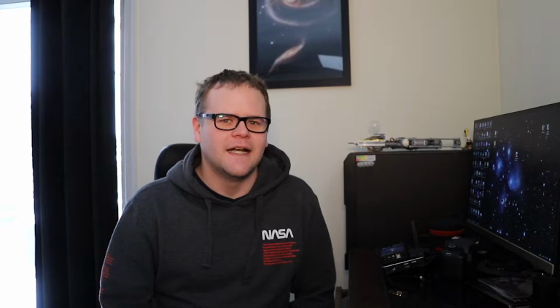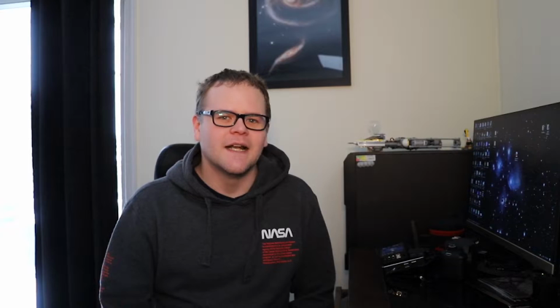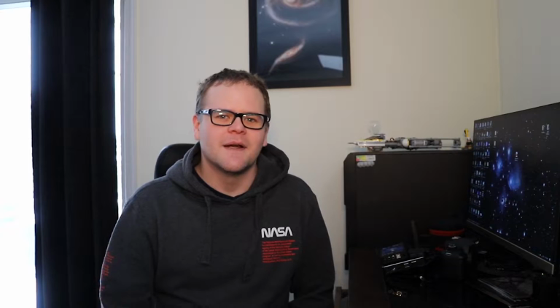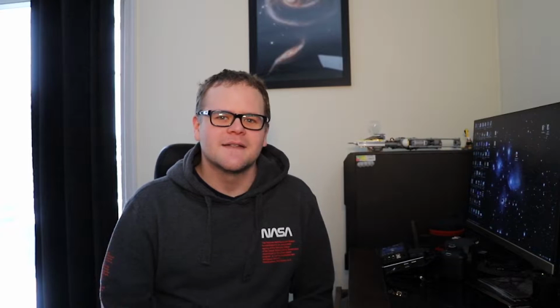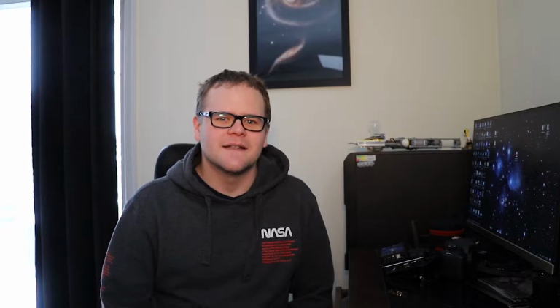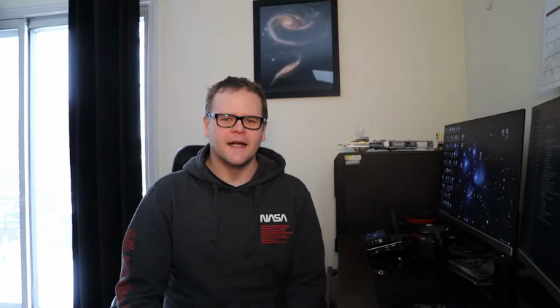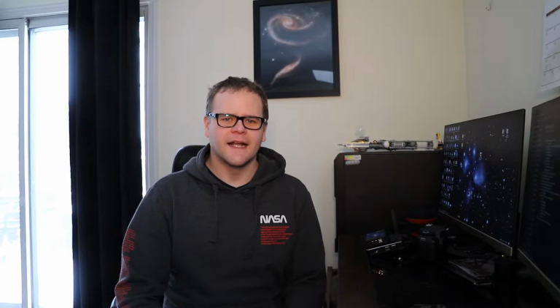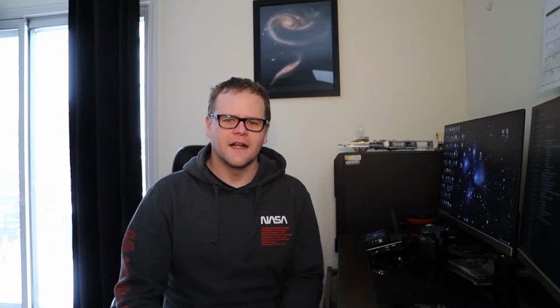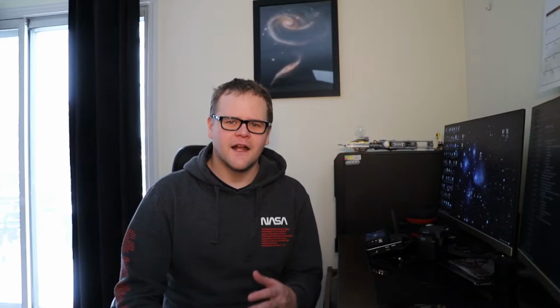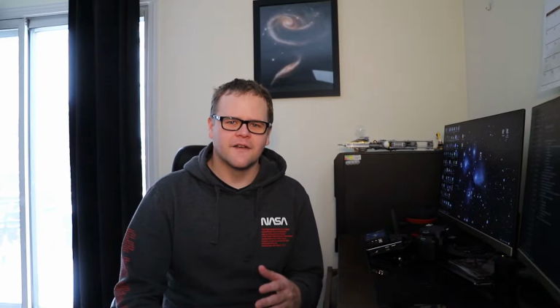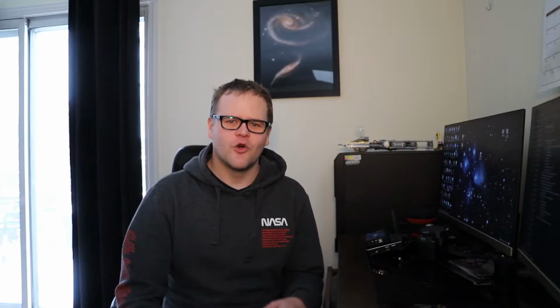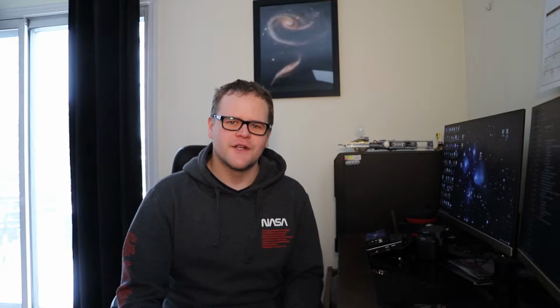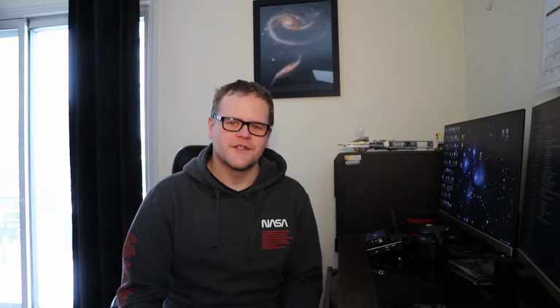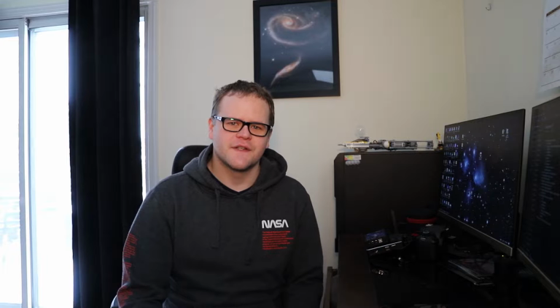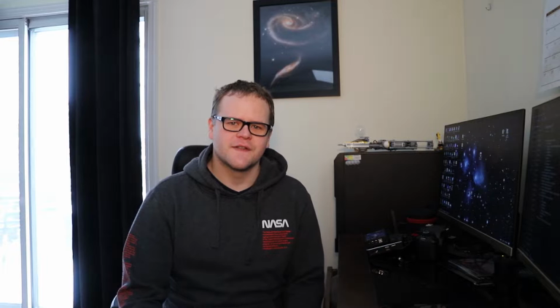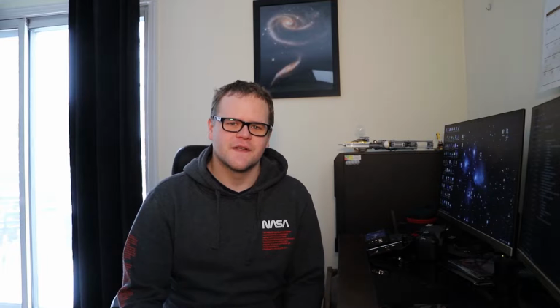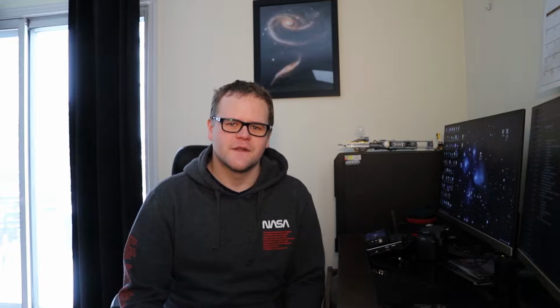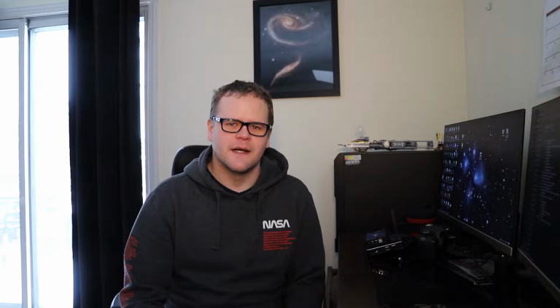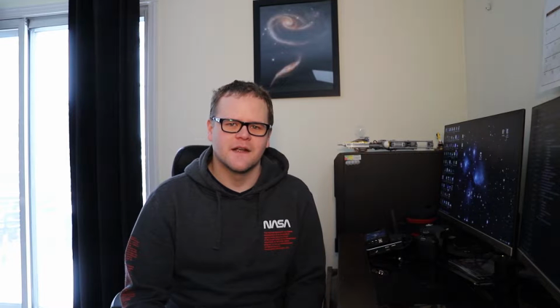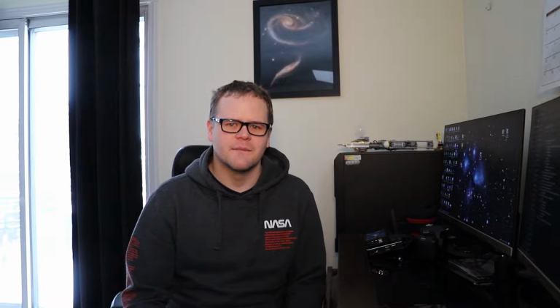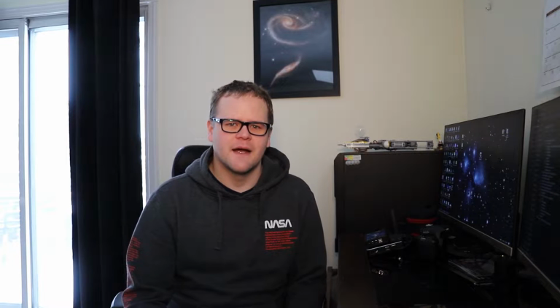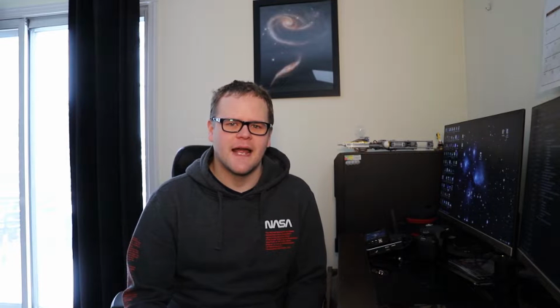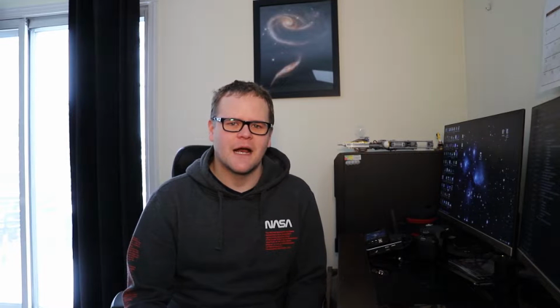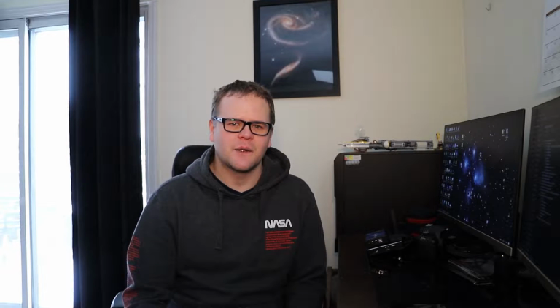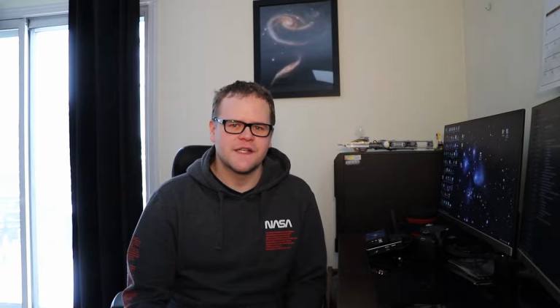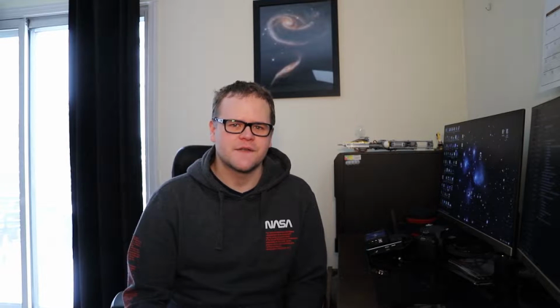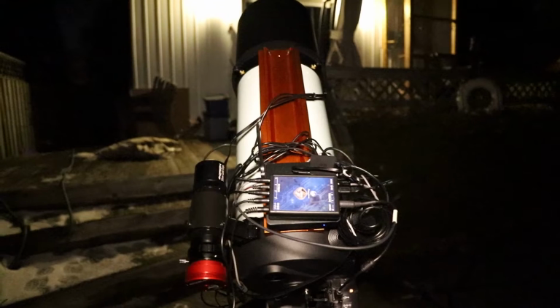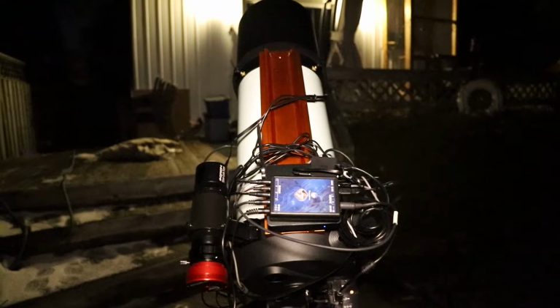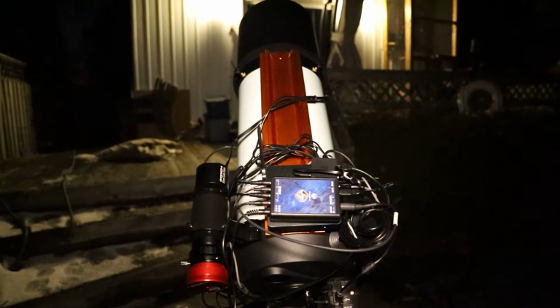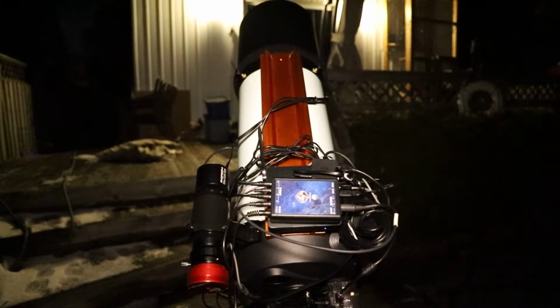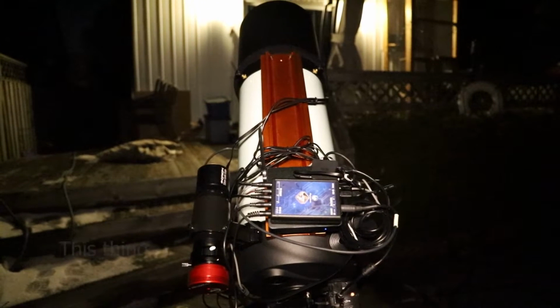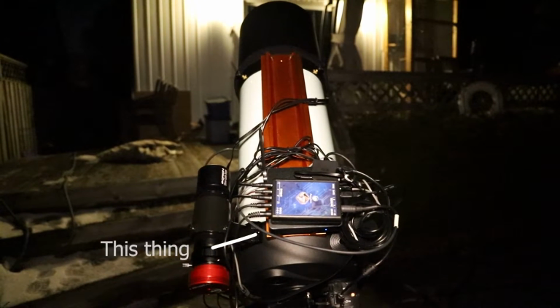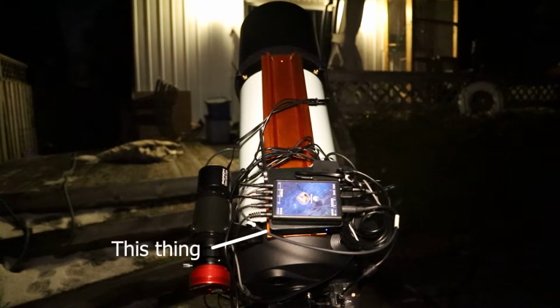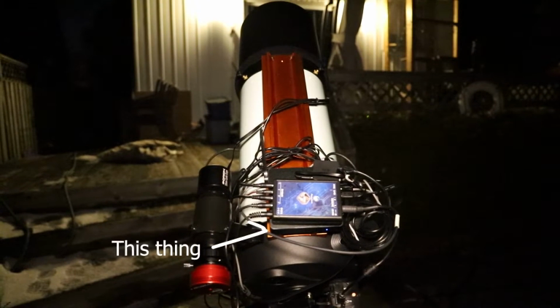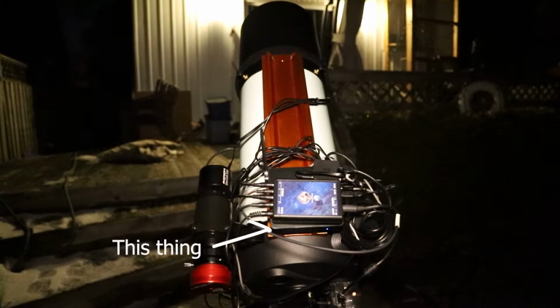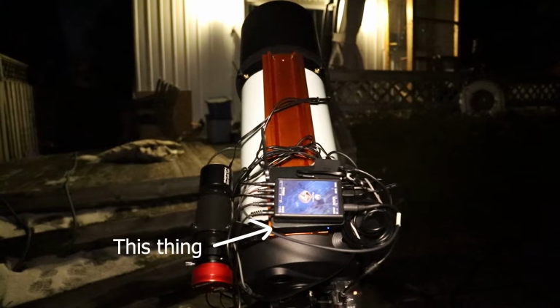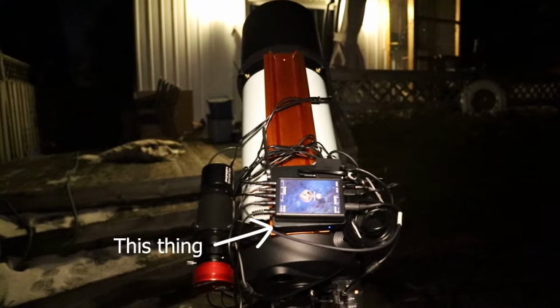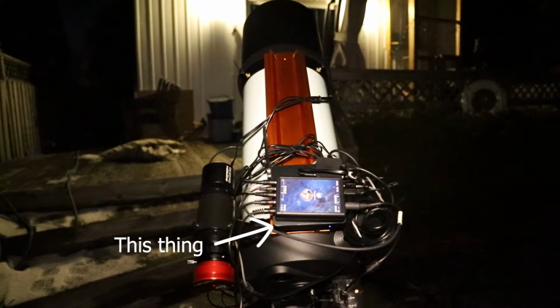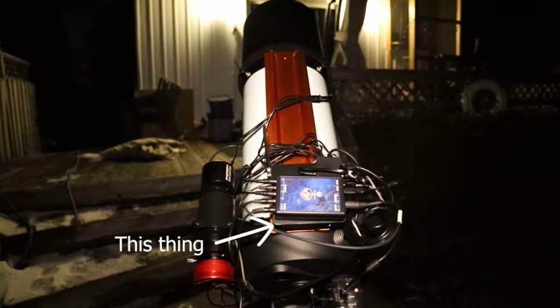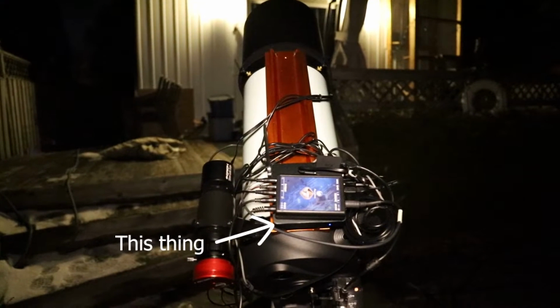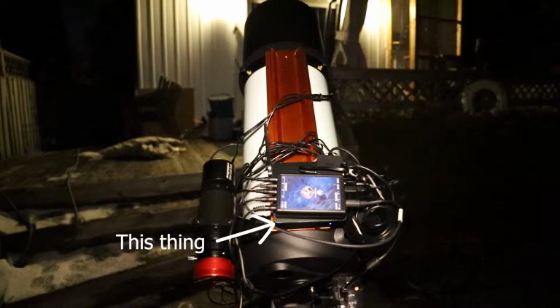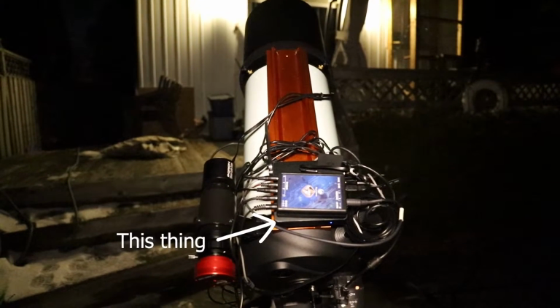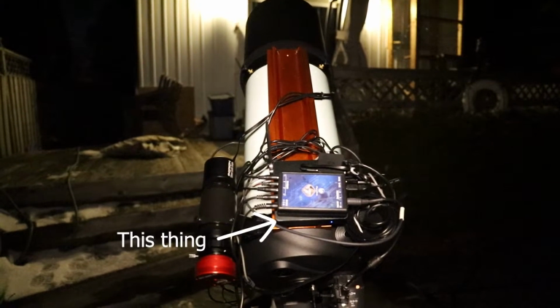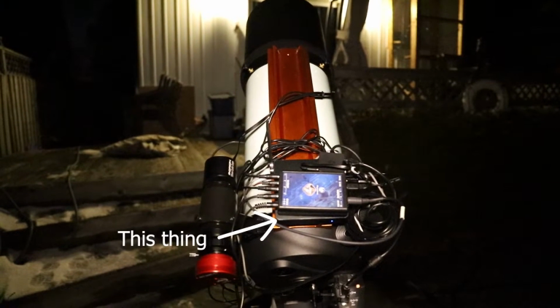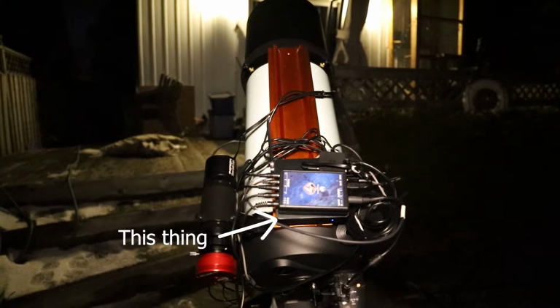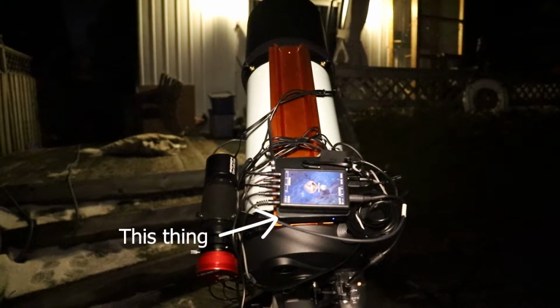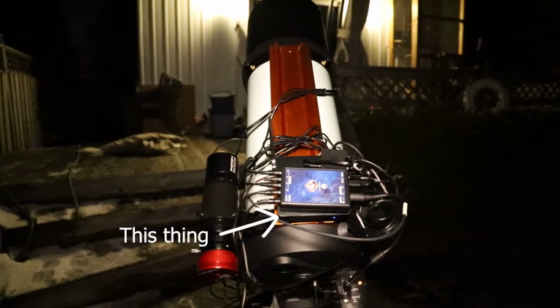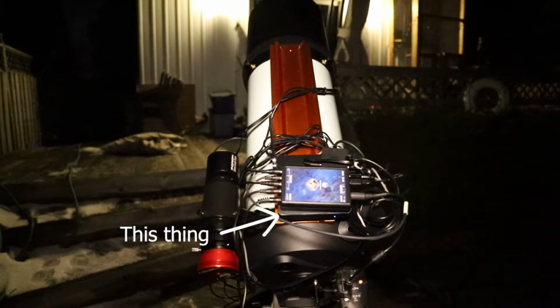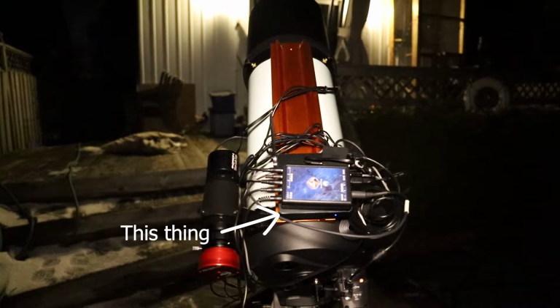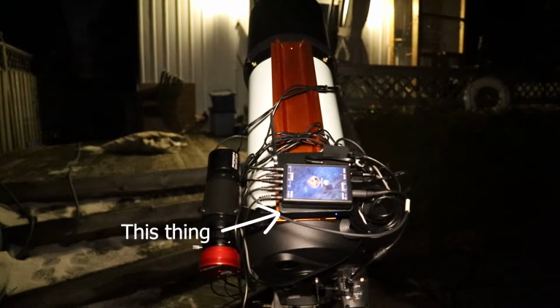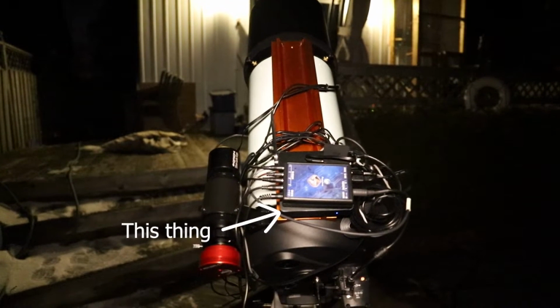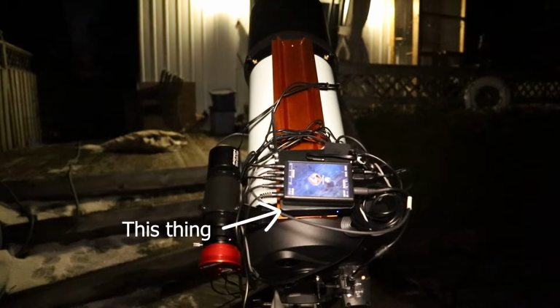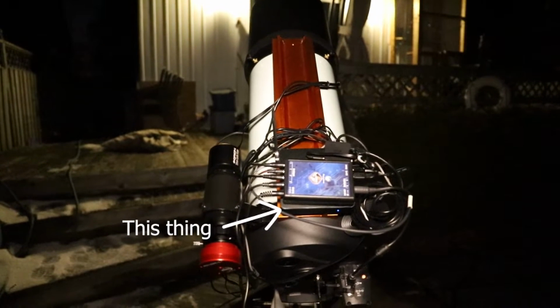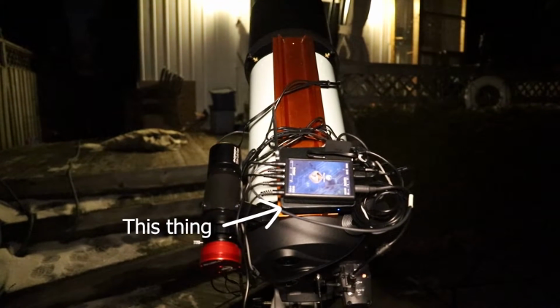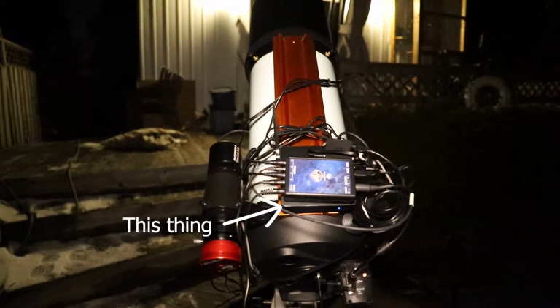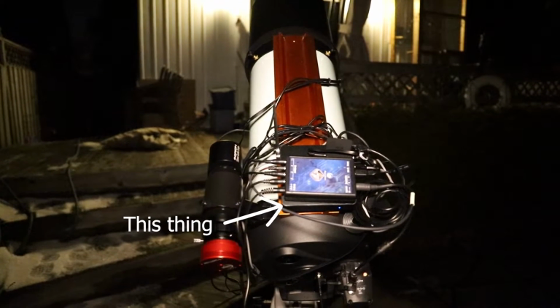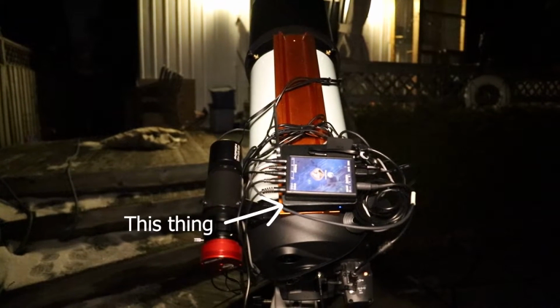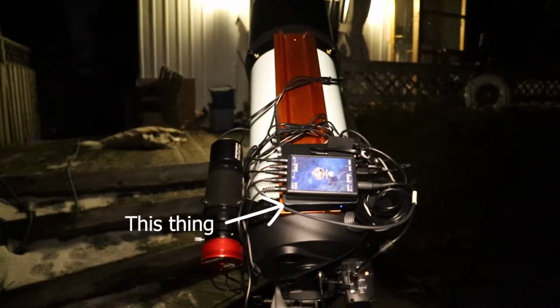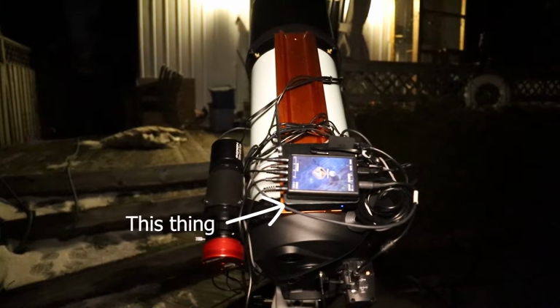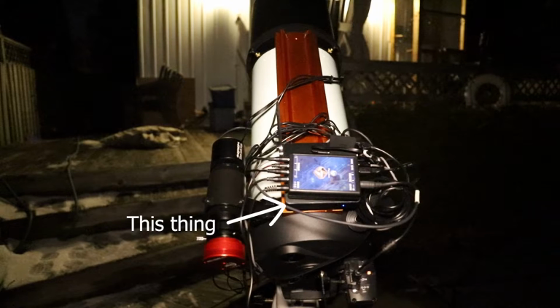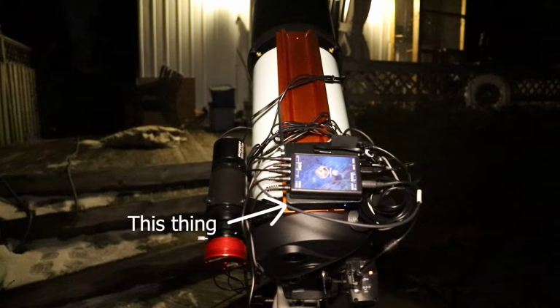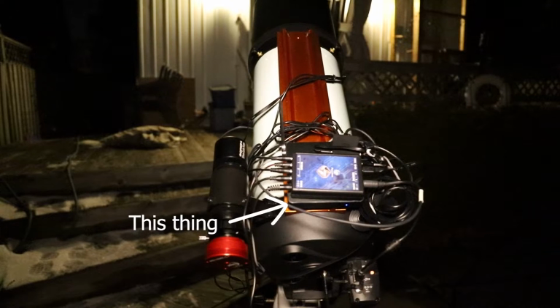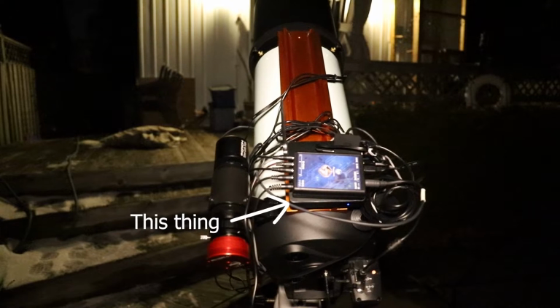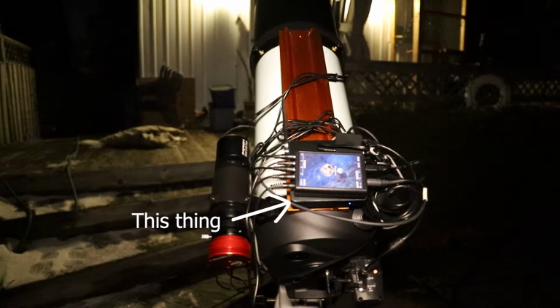Anyways, I get a lot of questions surrounding my acquisition PC and I thought it'd be a good idea to do a video on it and deep dive into some of its features.